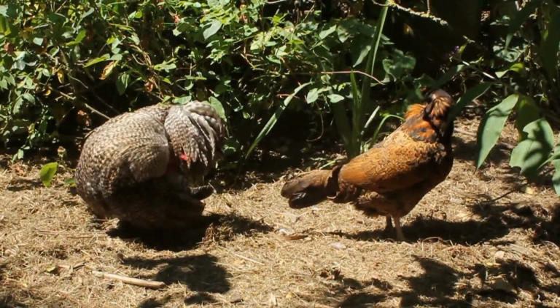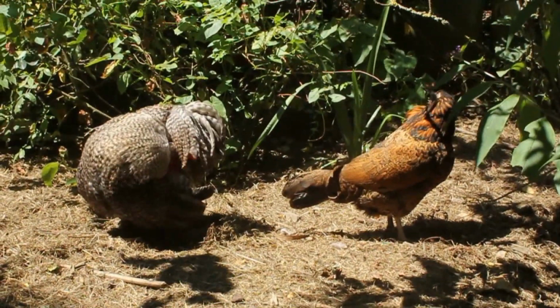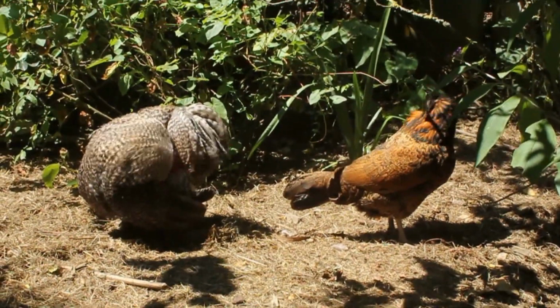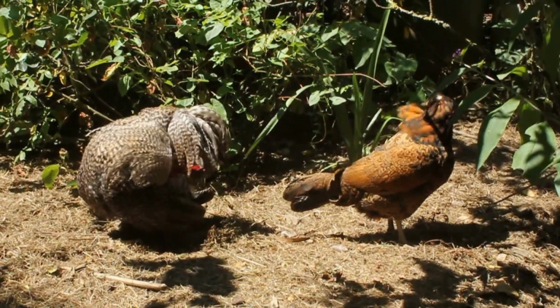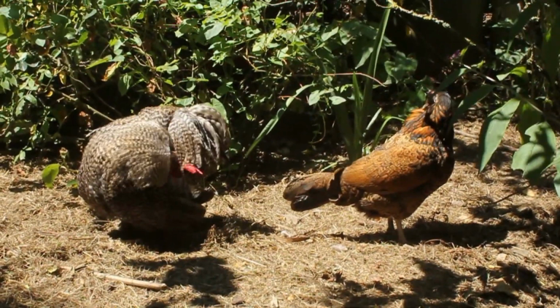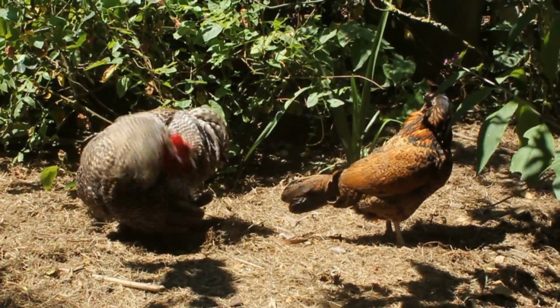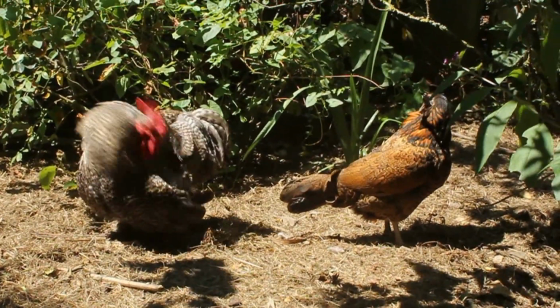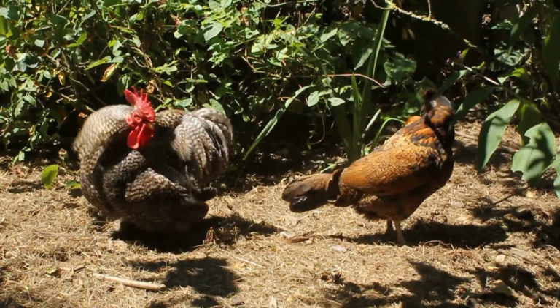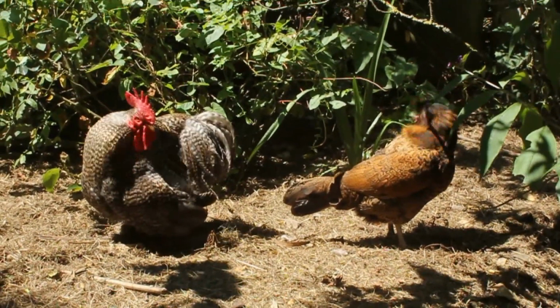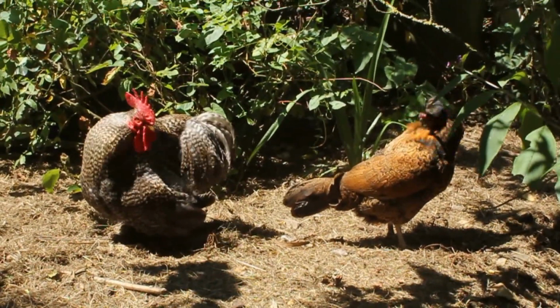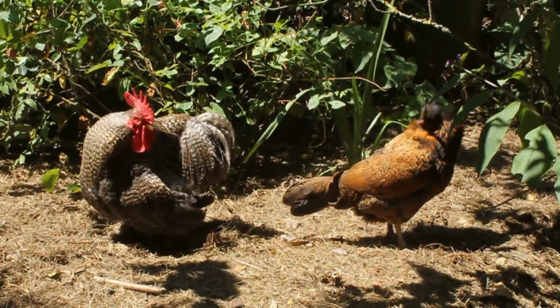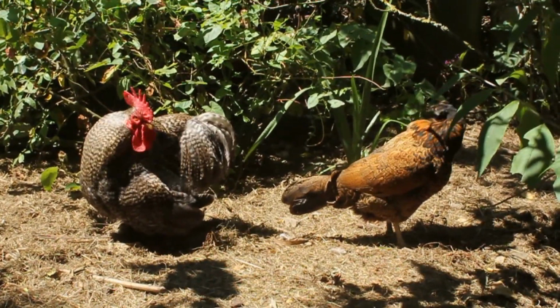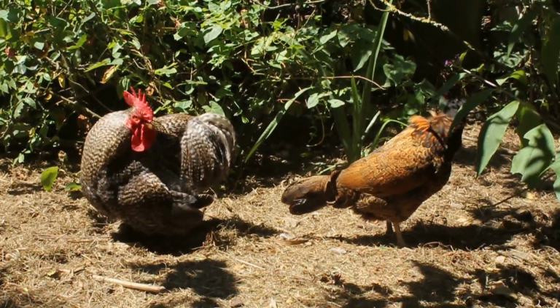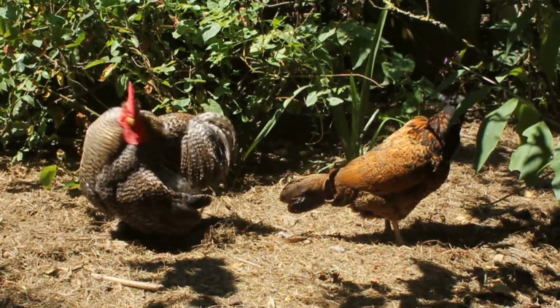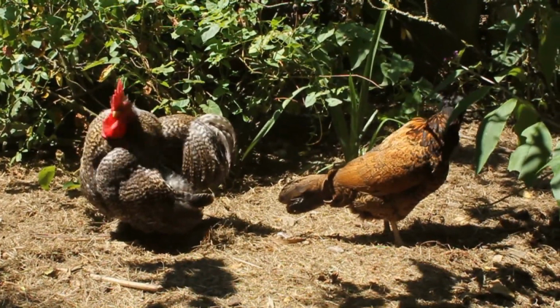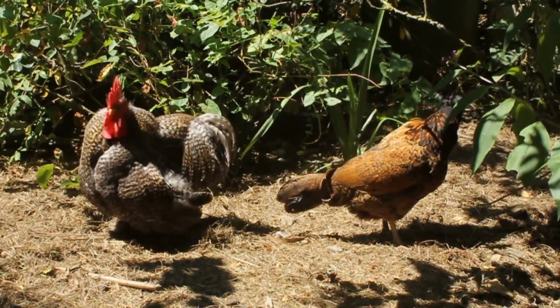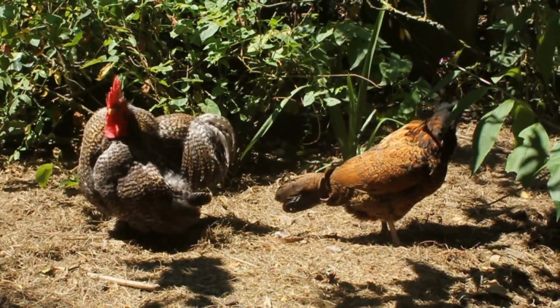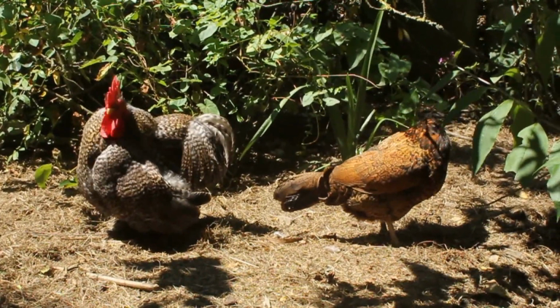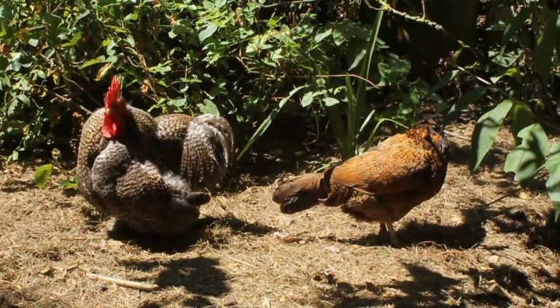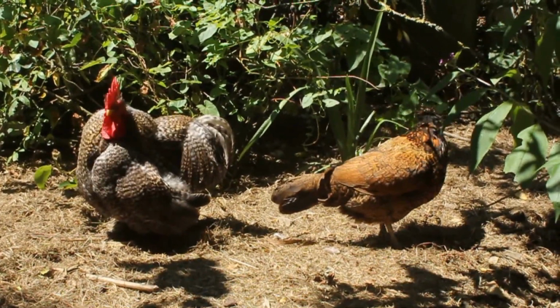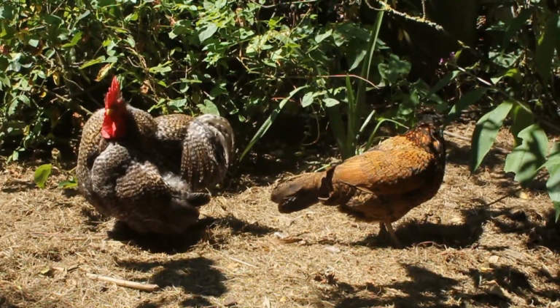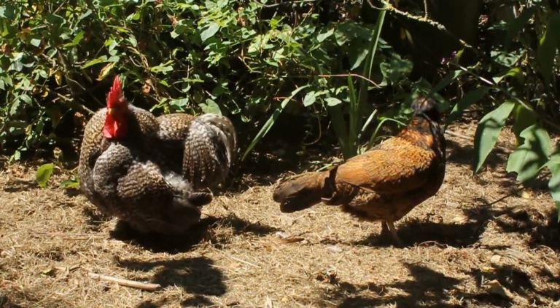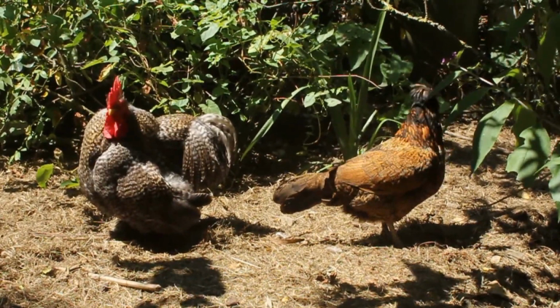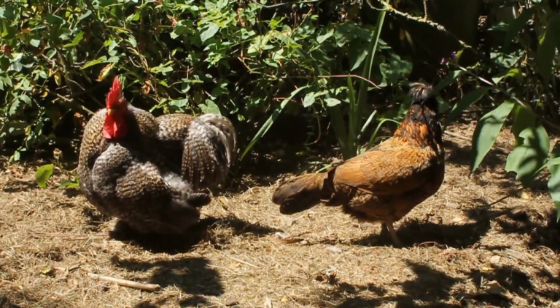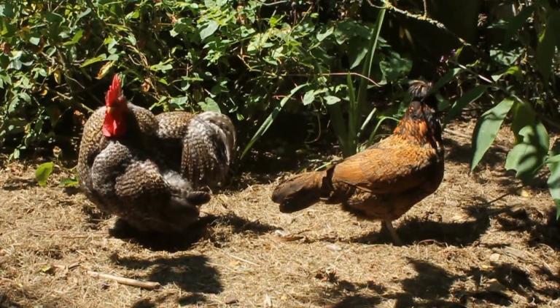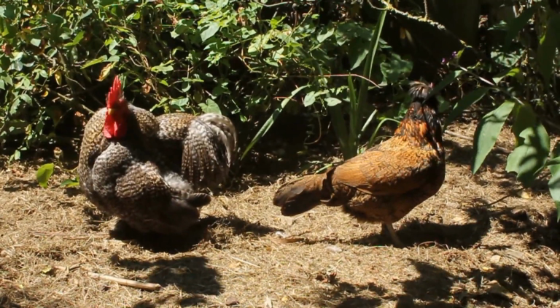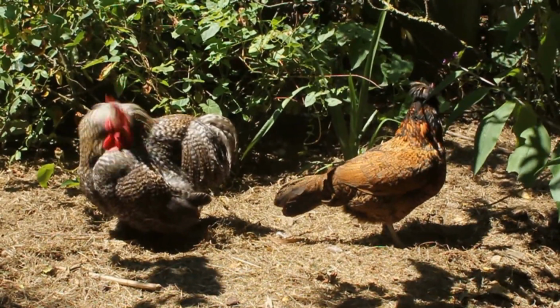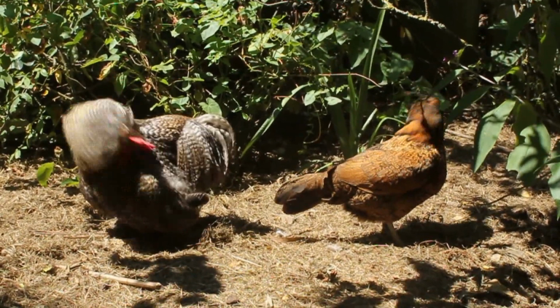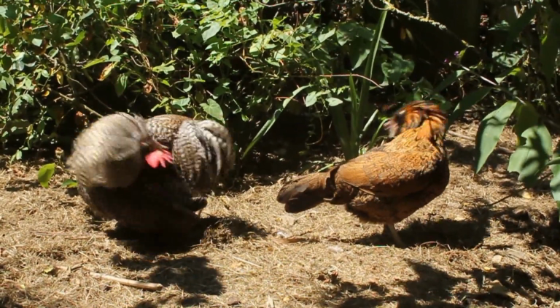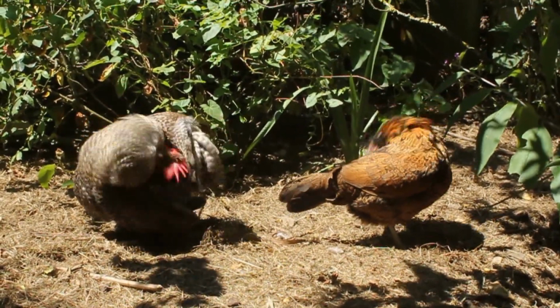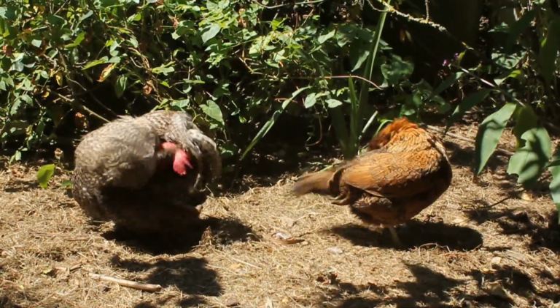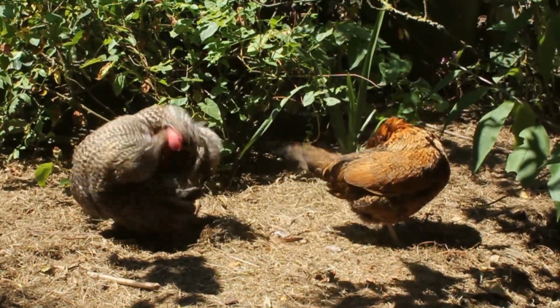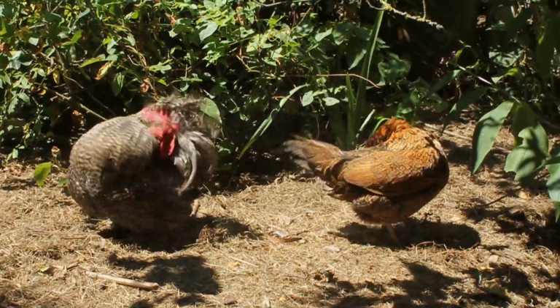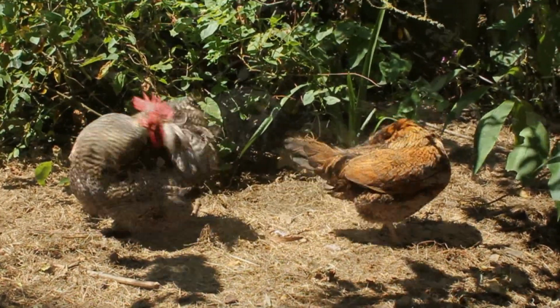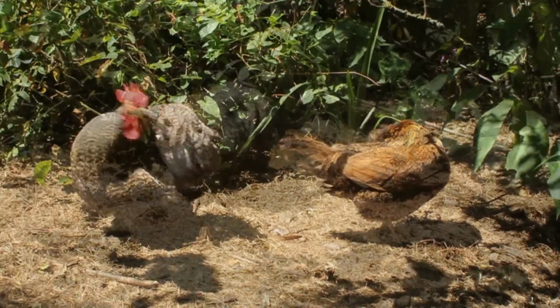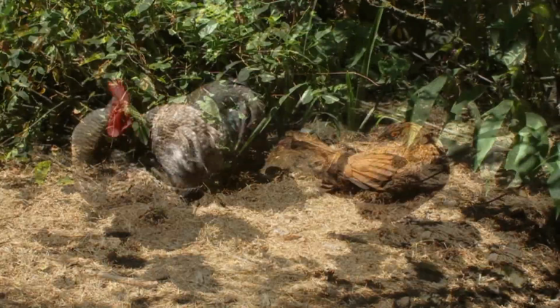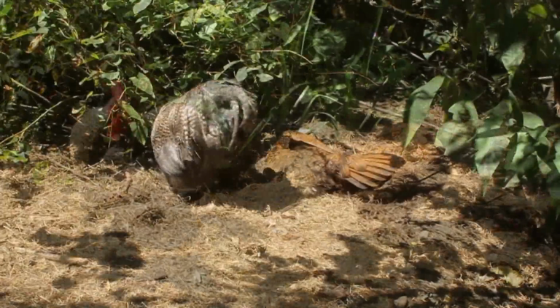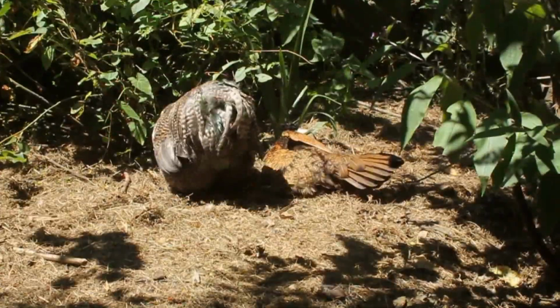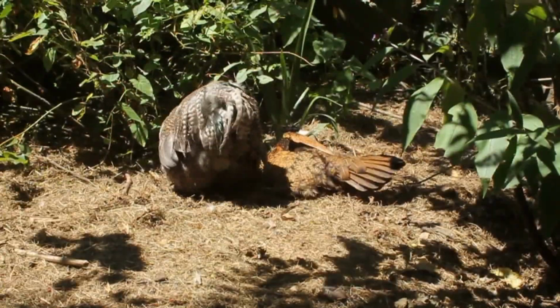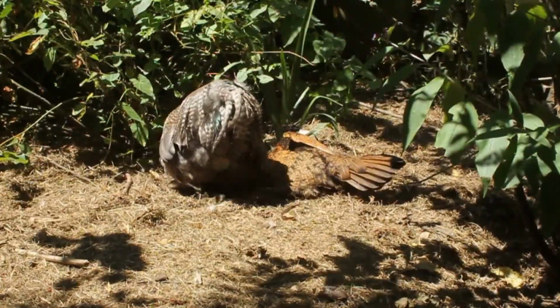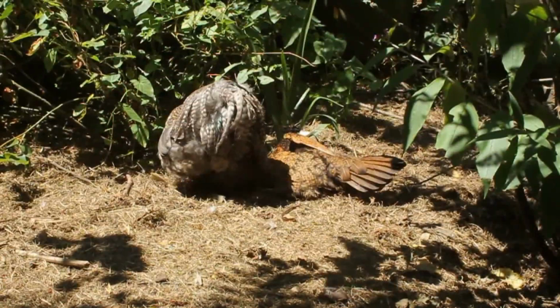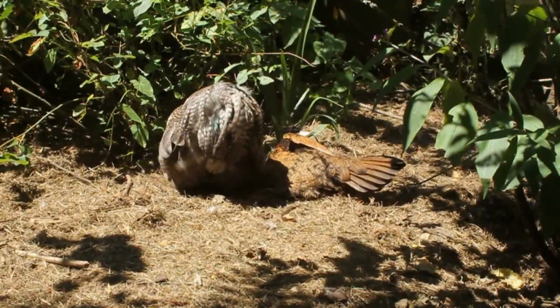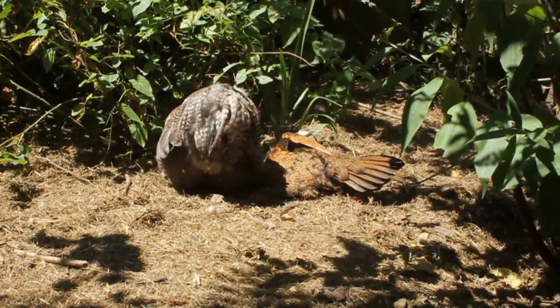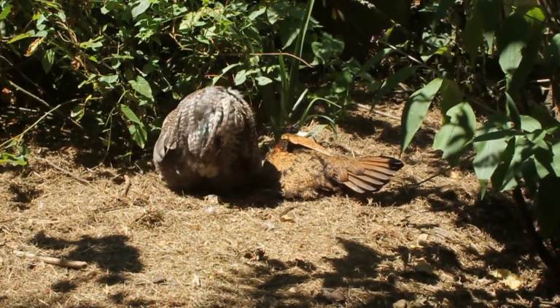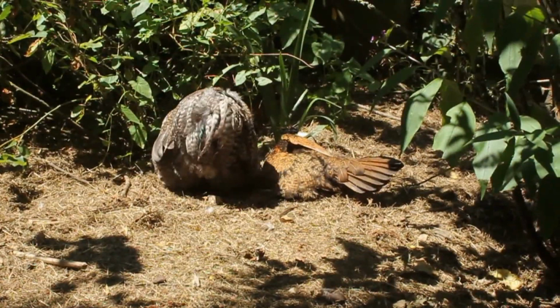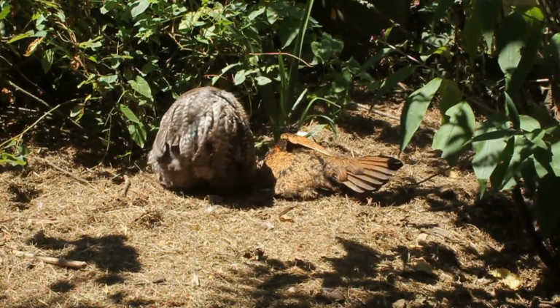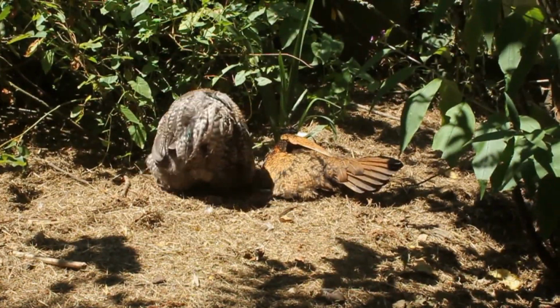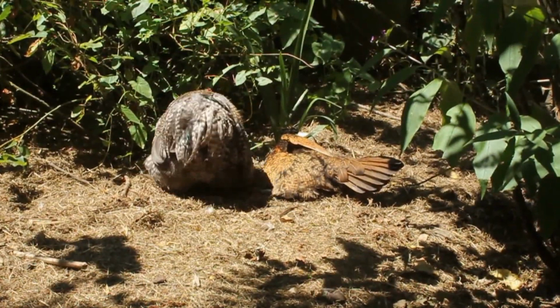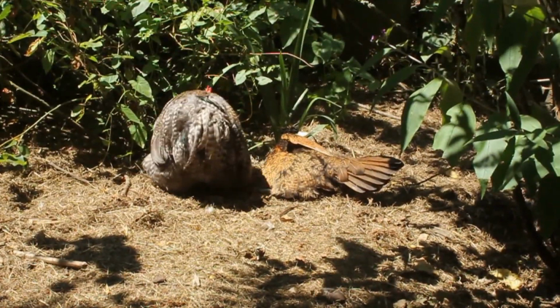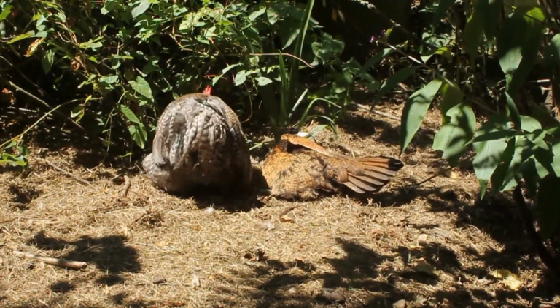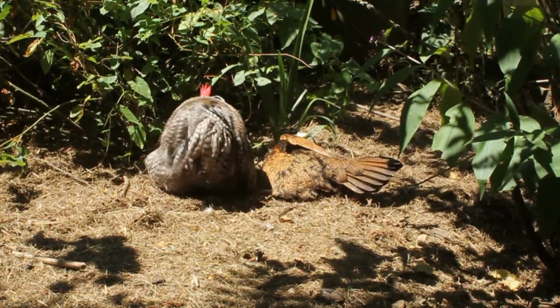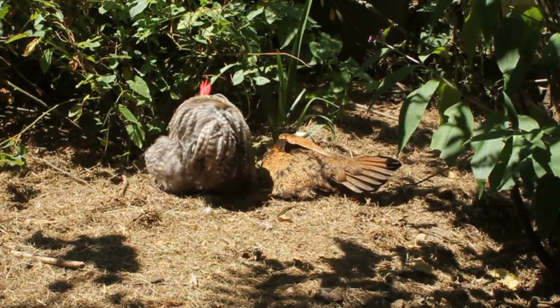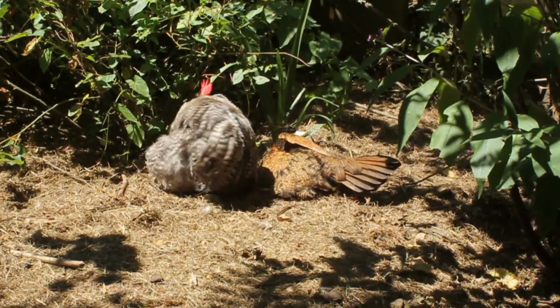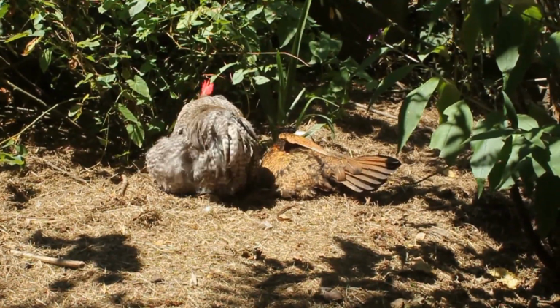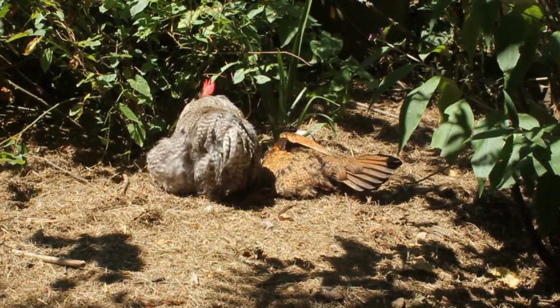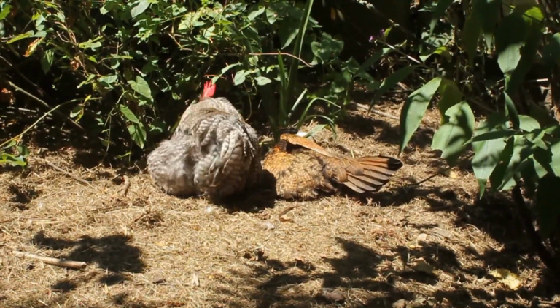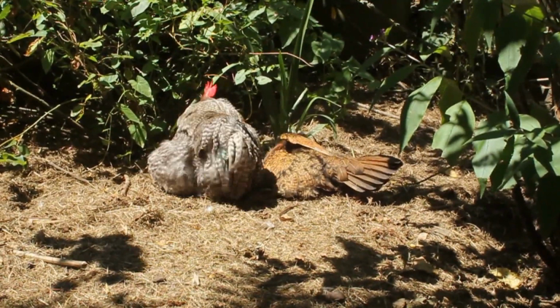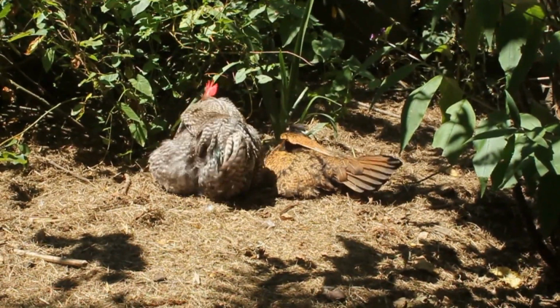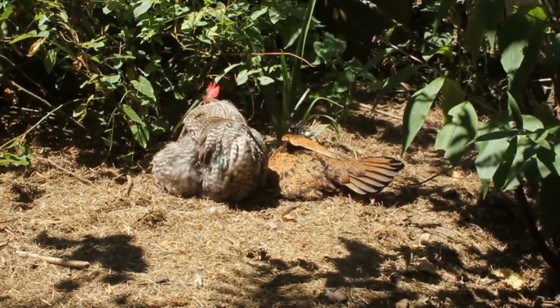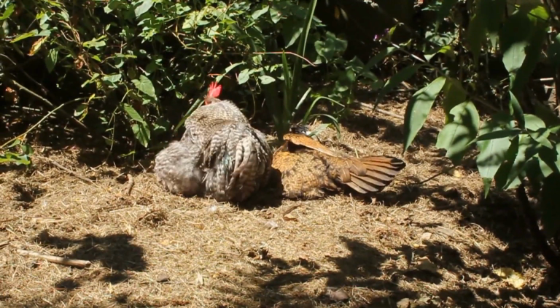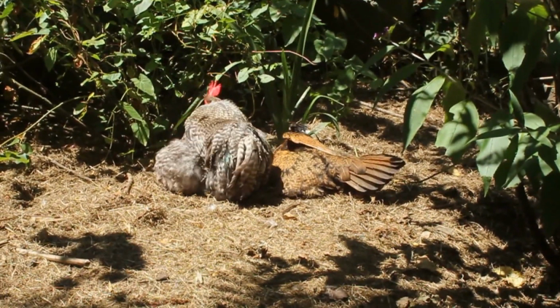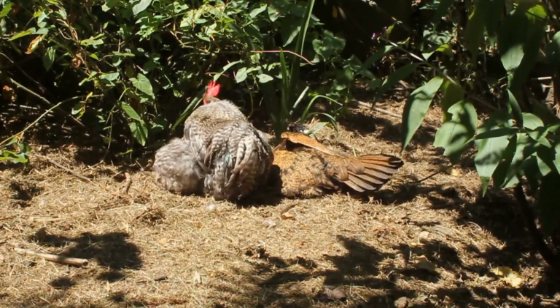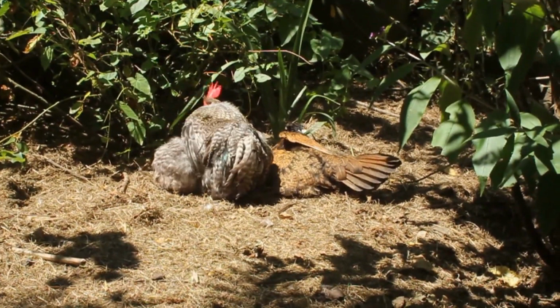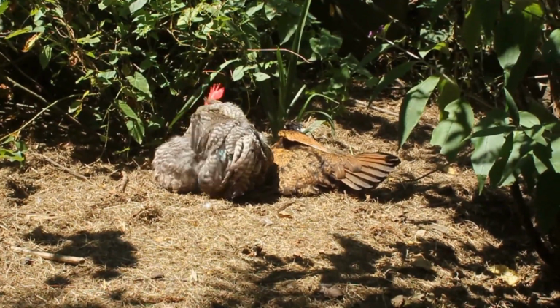Big cuckoo, how do you get sun? On your skin or on your feathers?